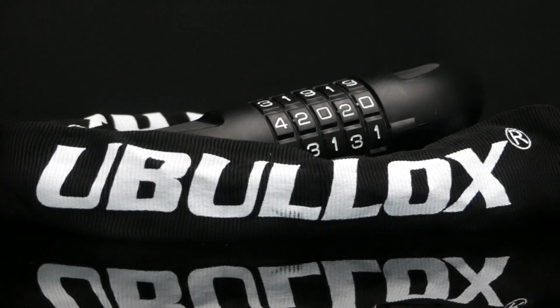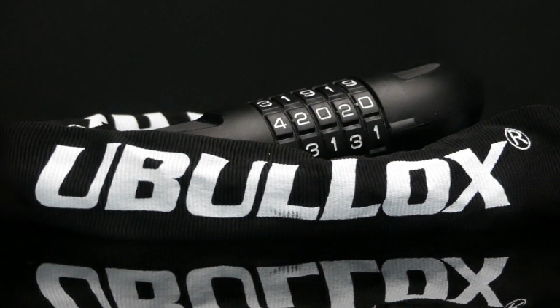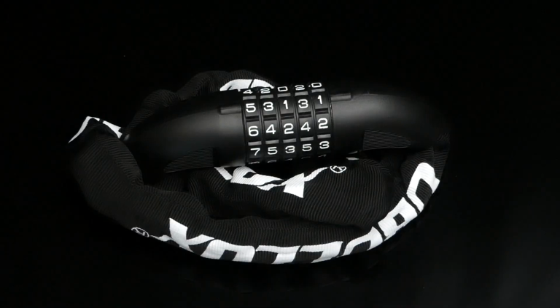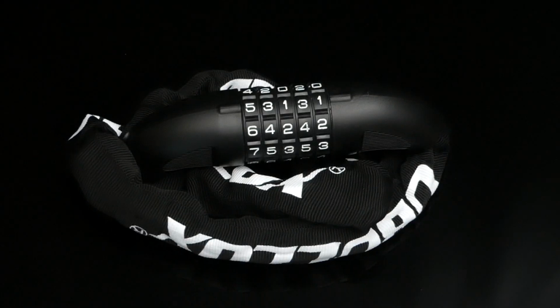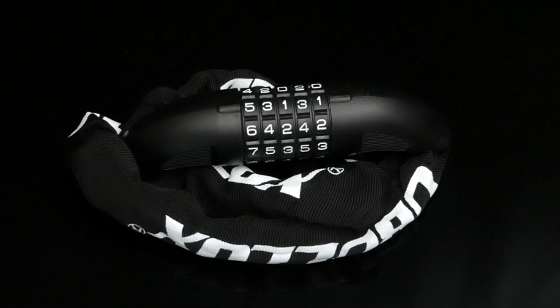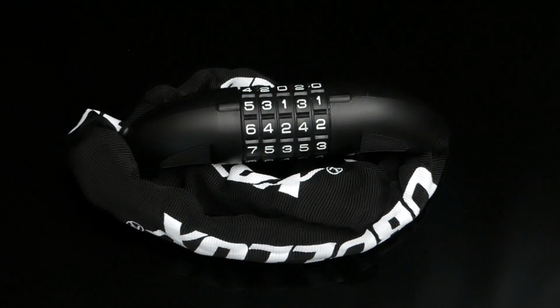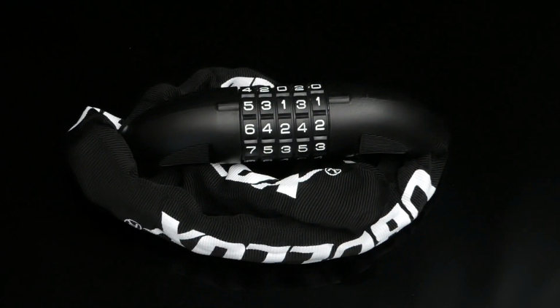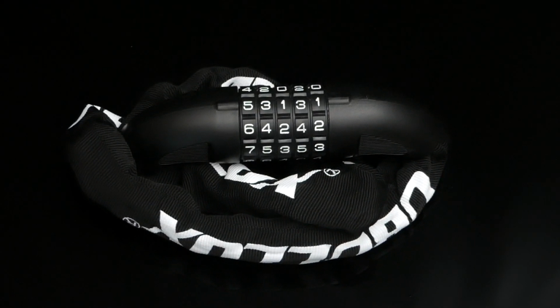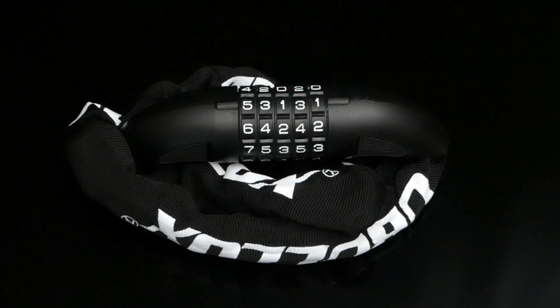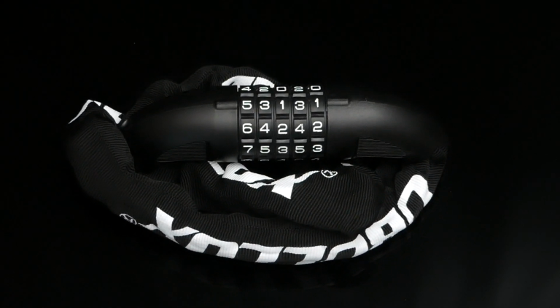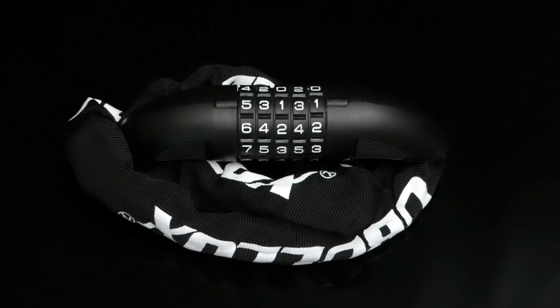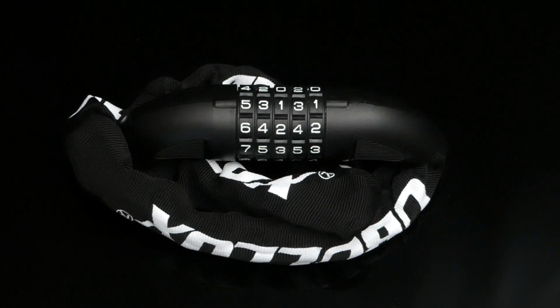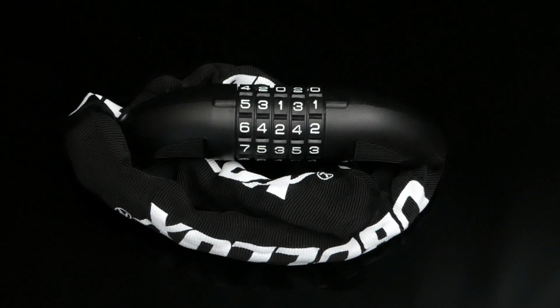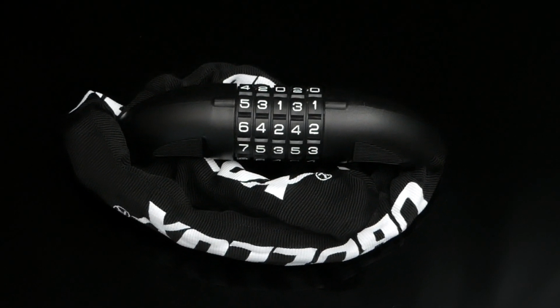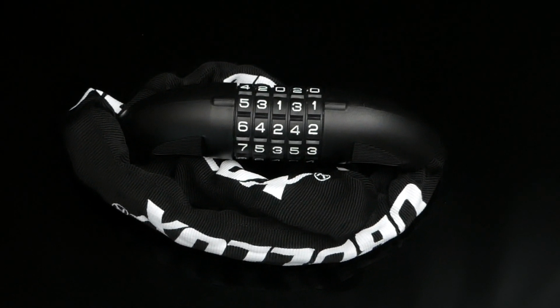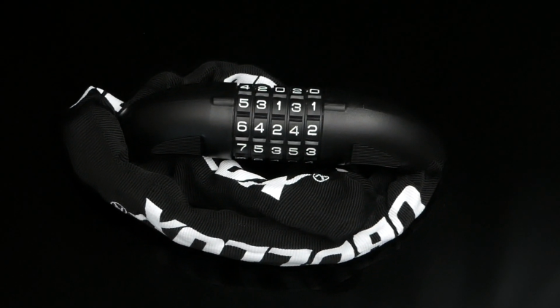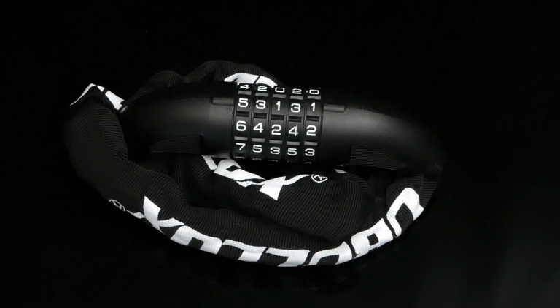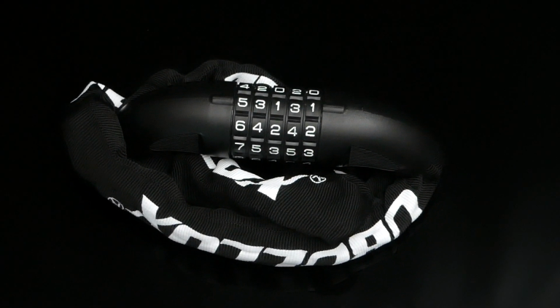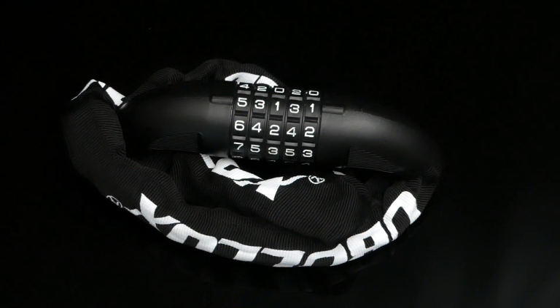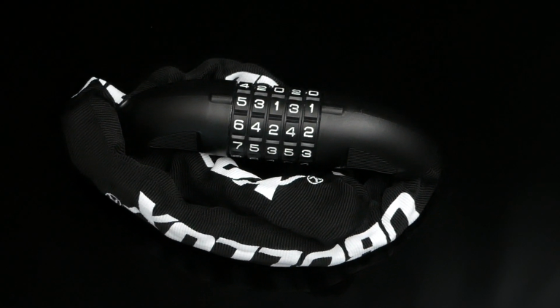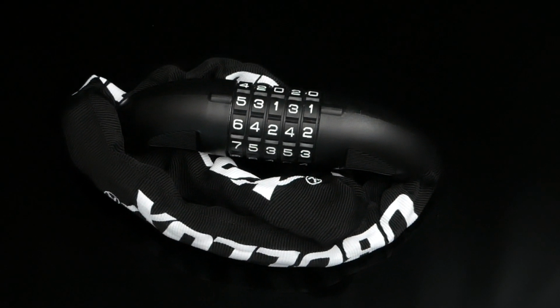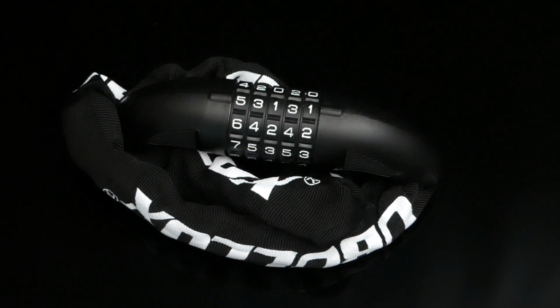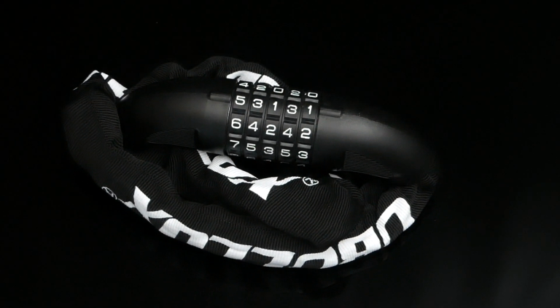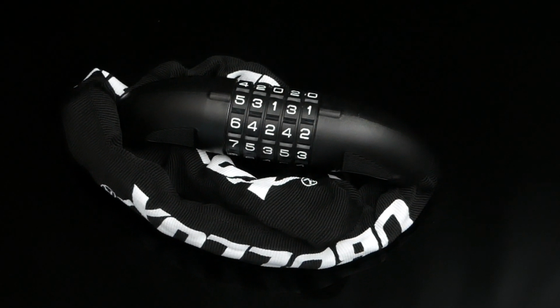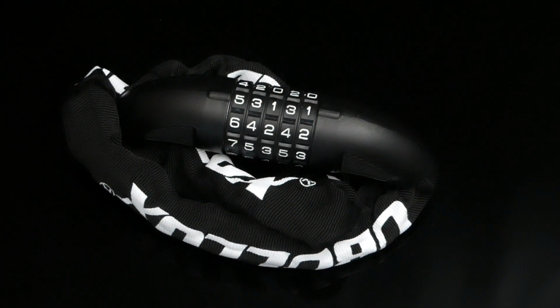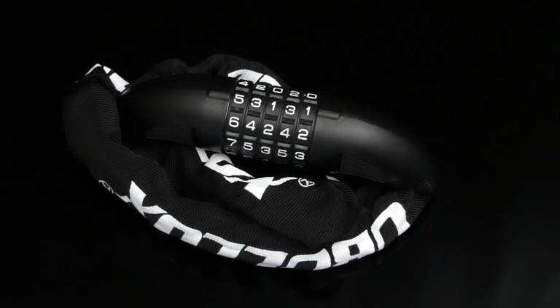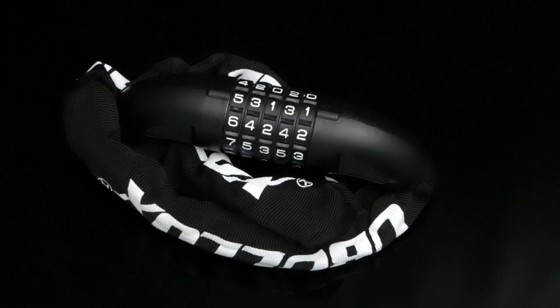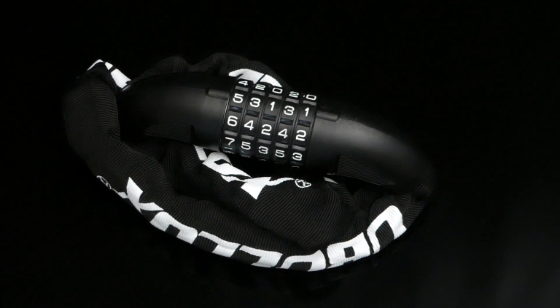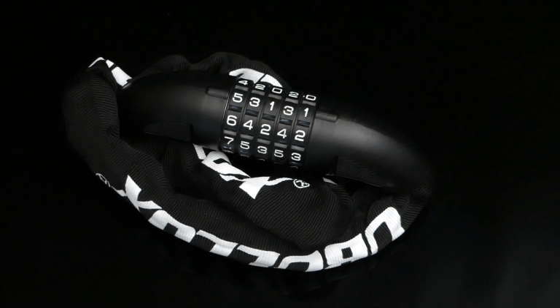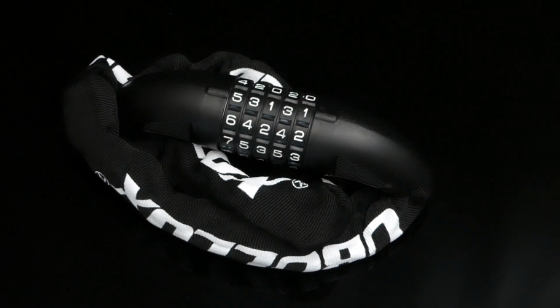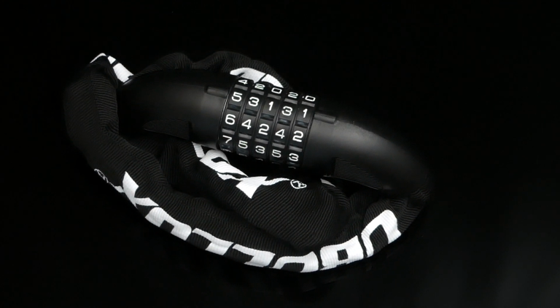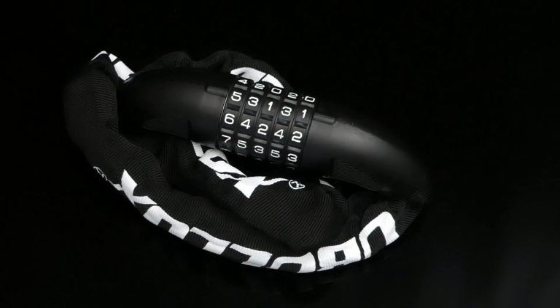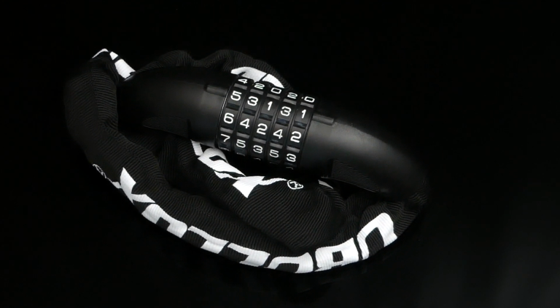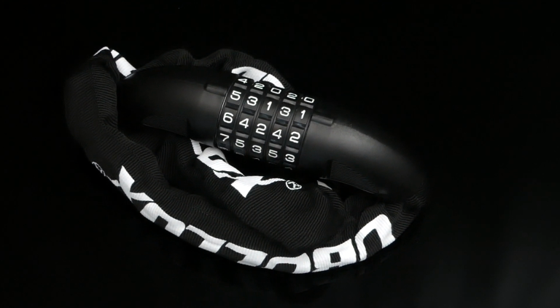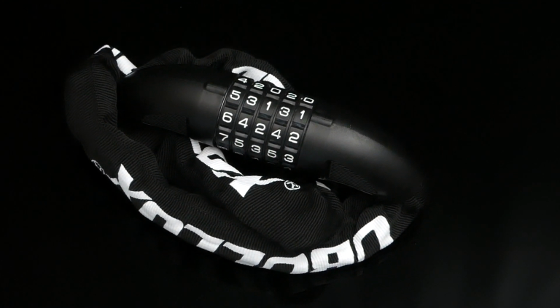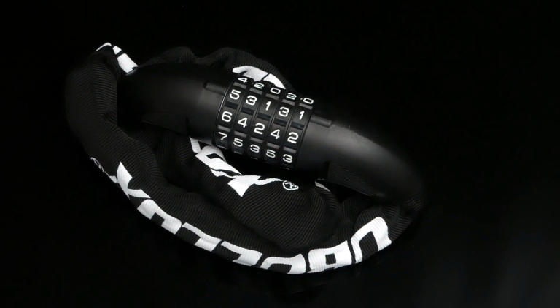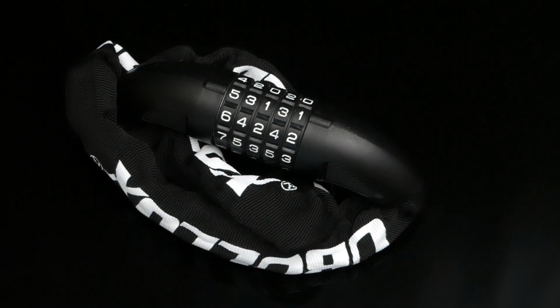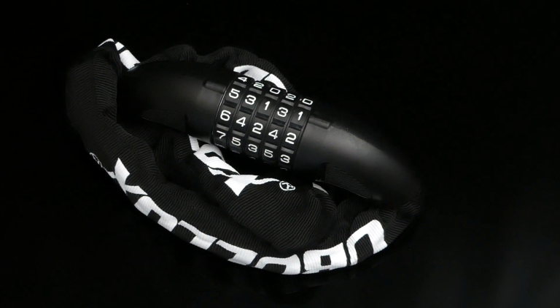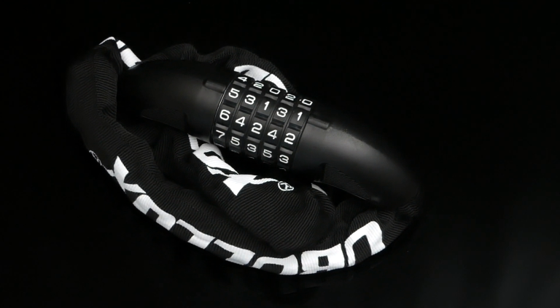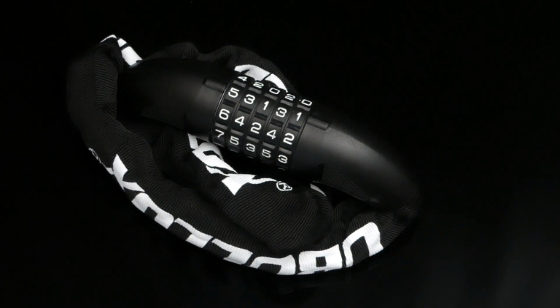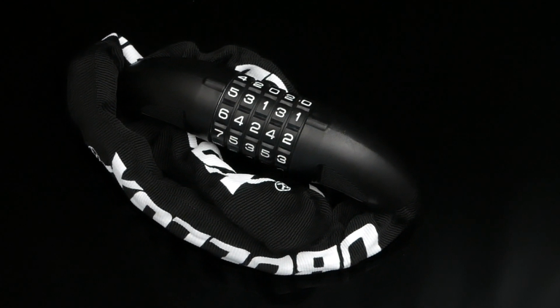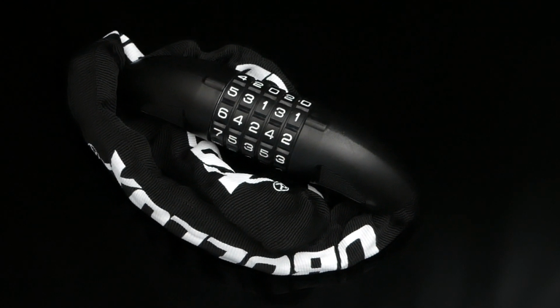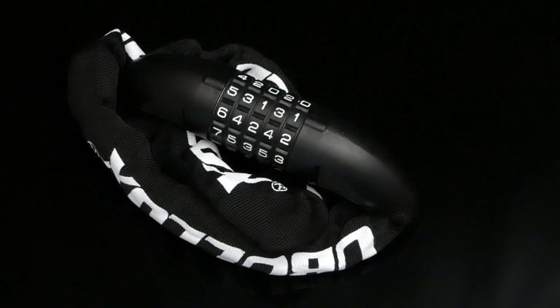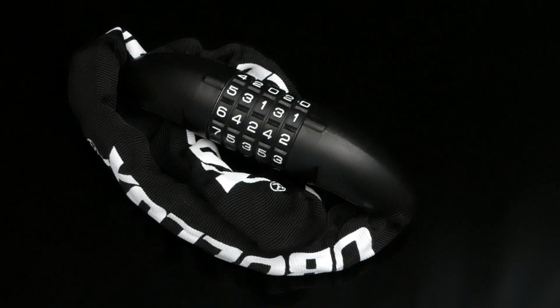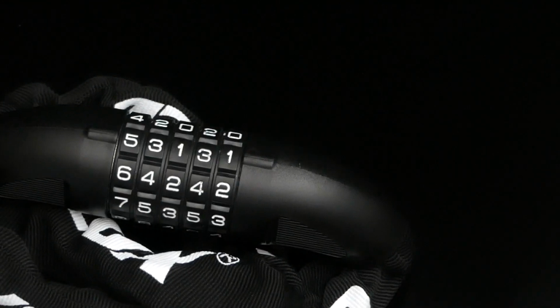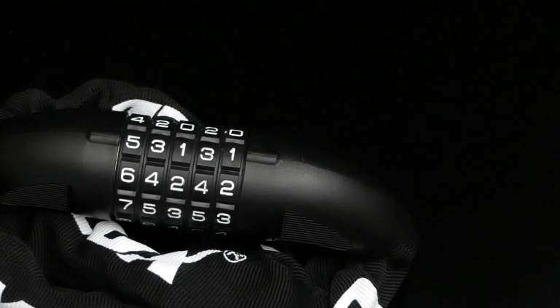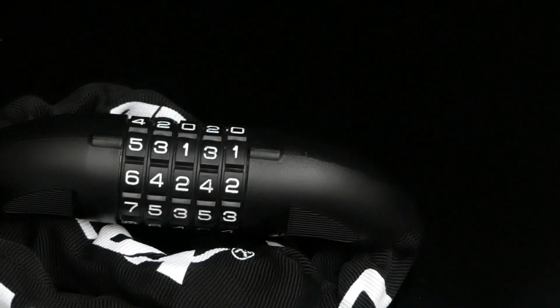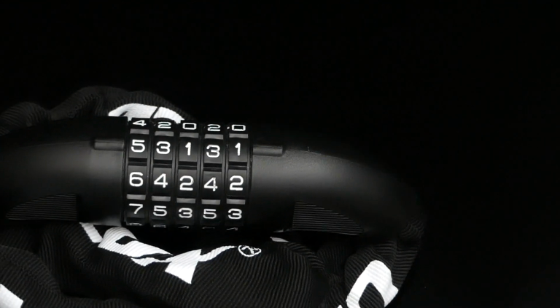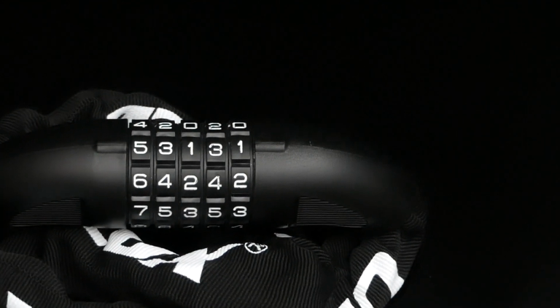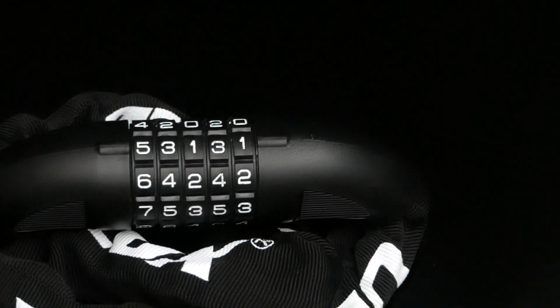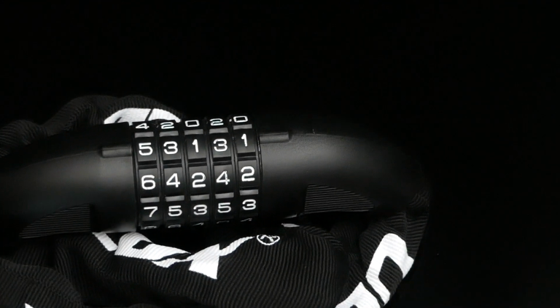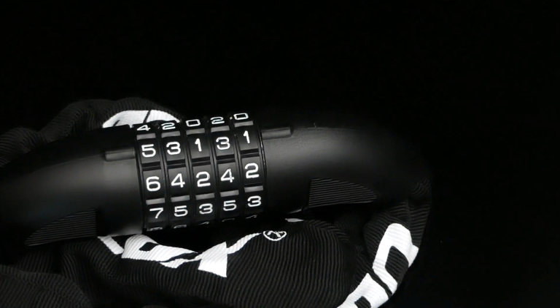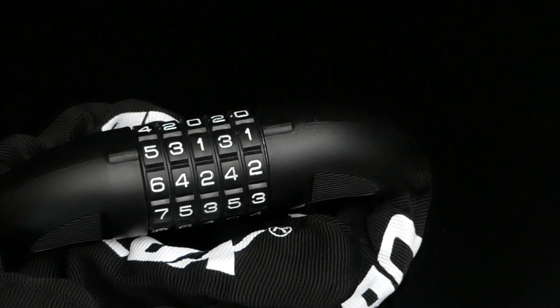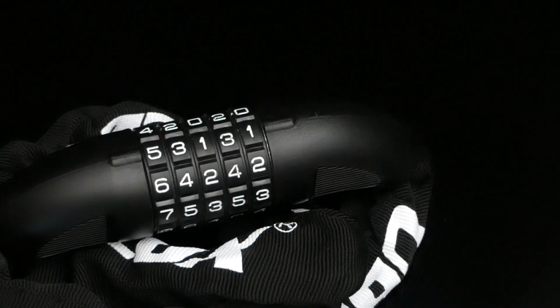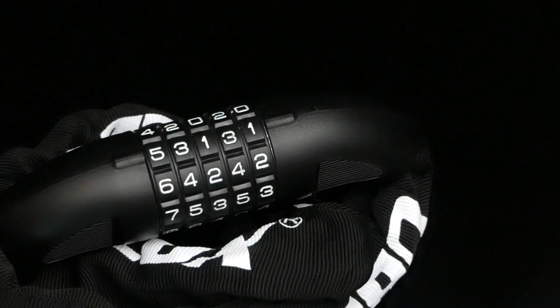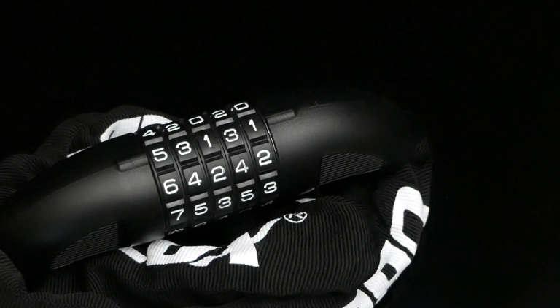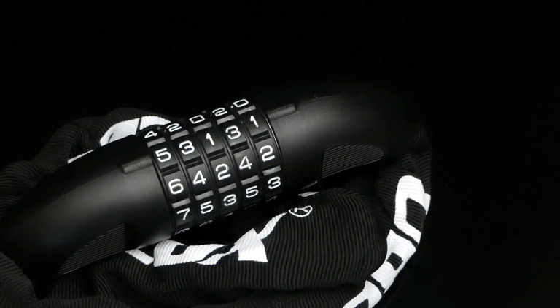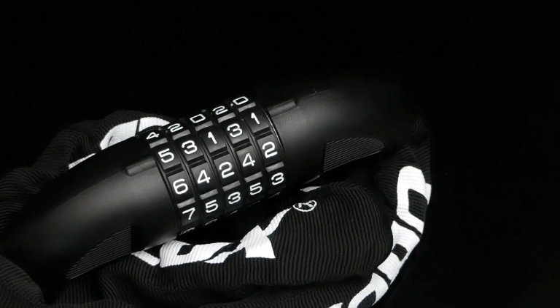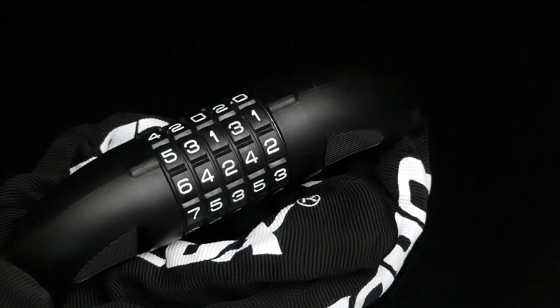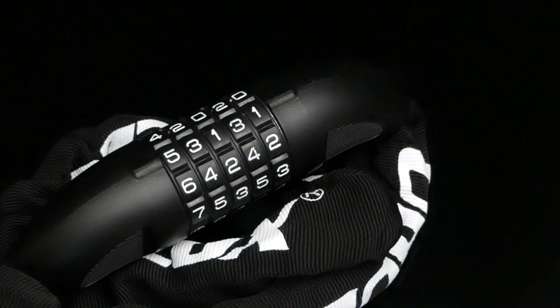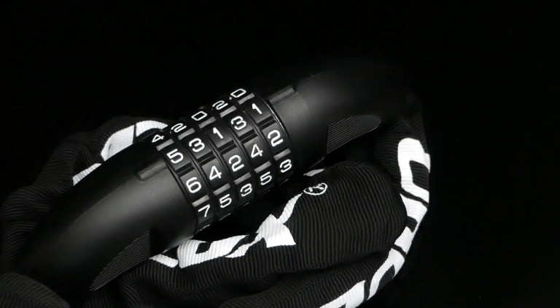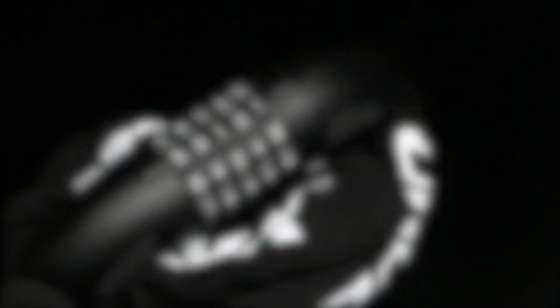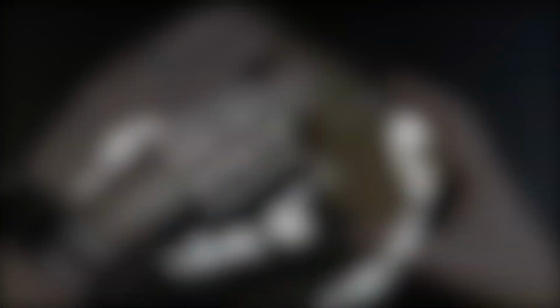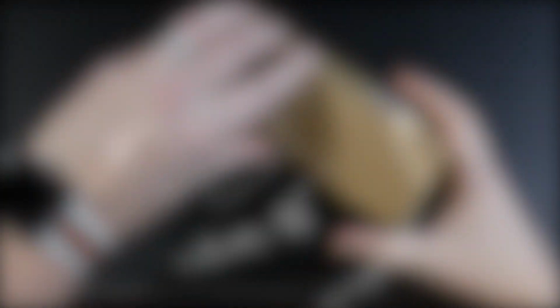Hello everyone, on this episode we're checking out a great way to lock up a bicycle, motorcycle, or really anything that you need to secure.